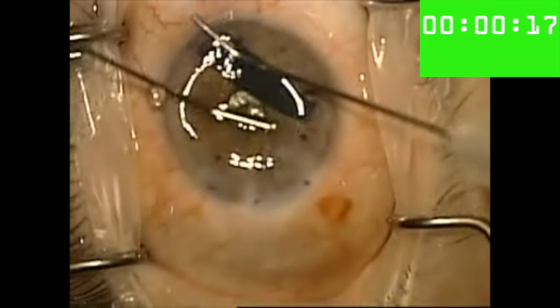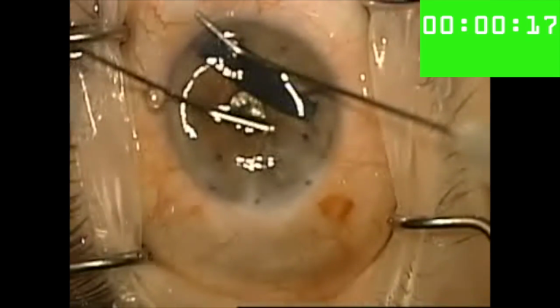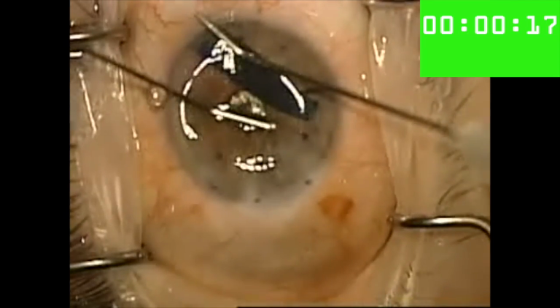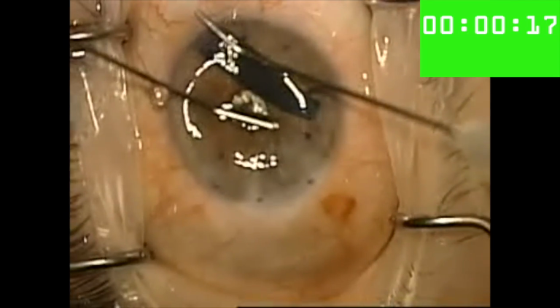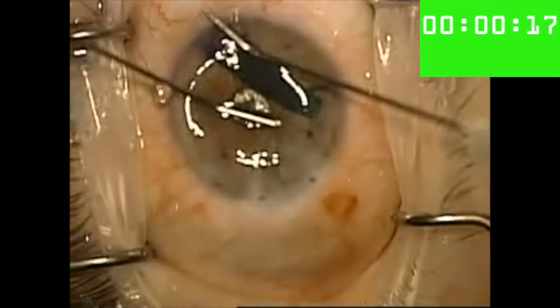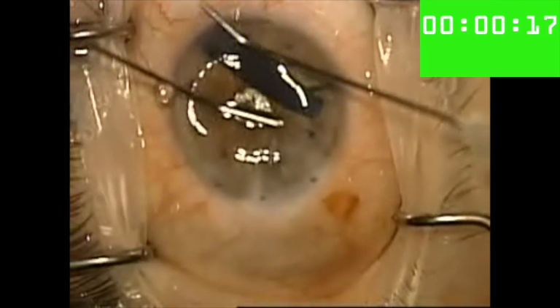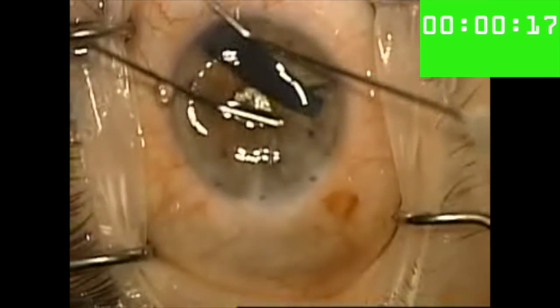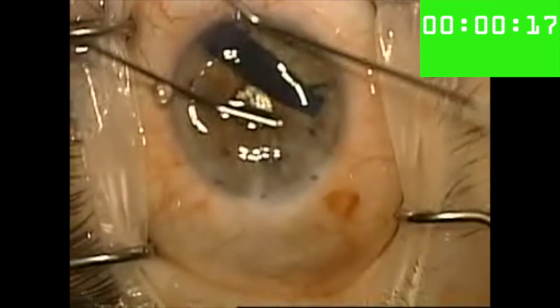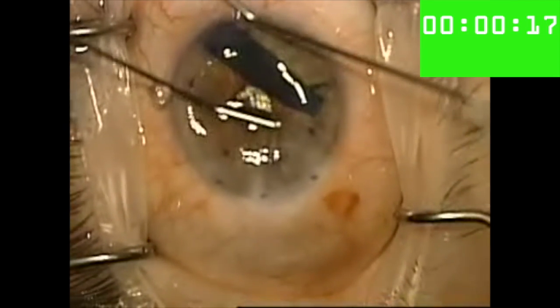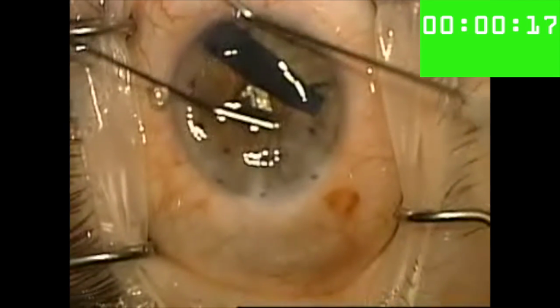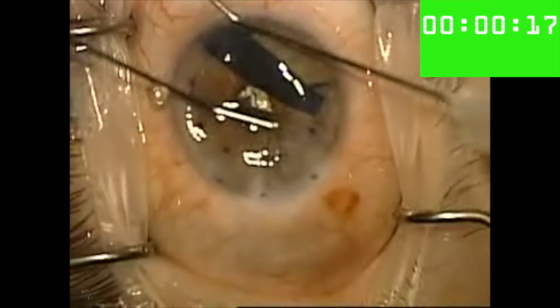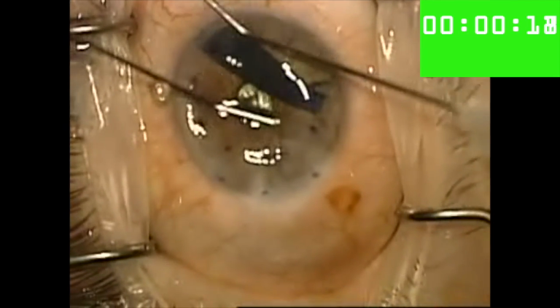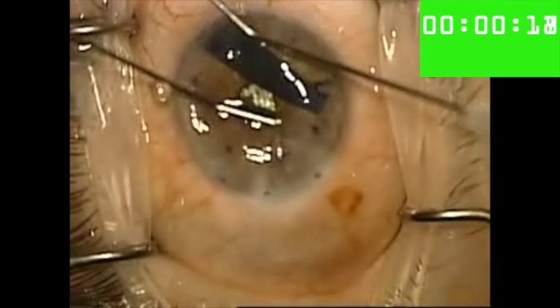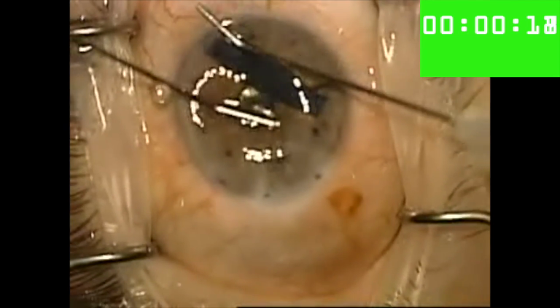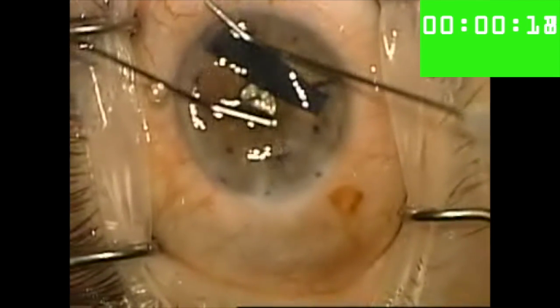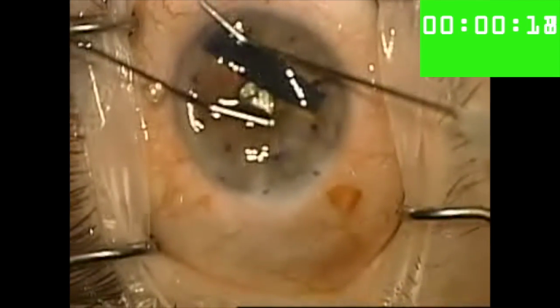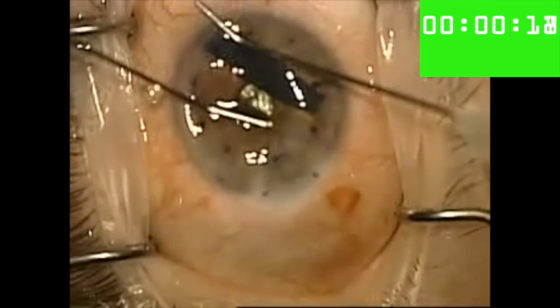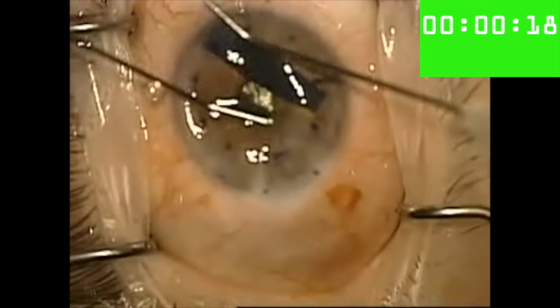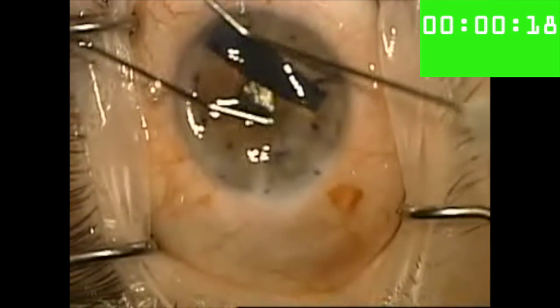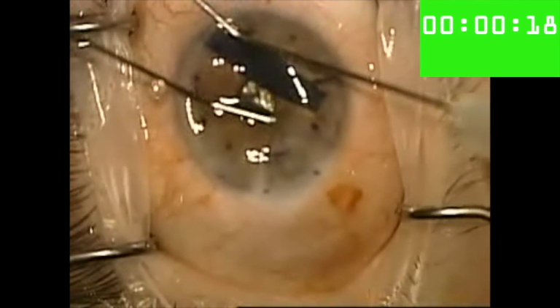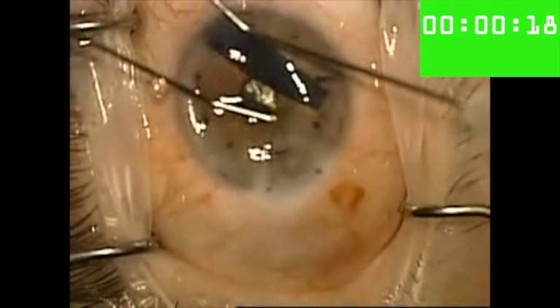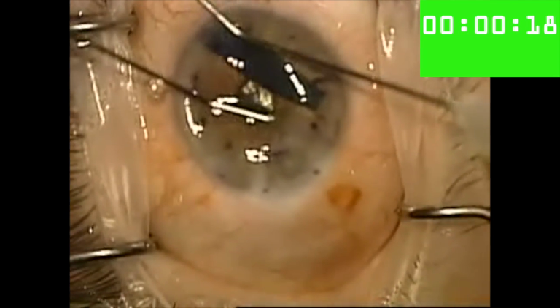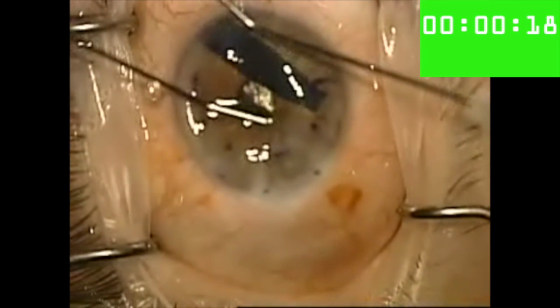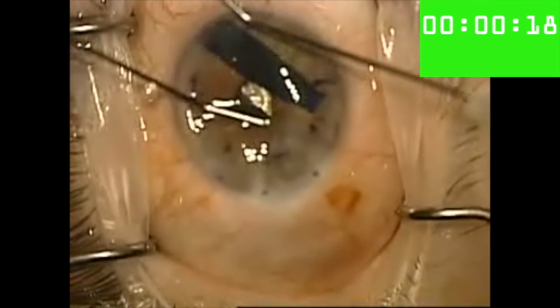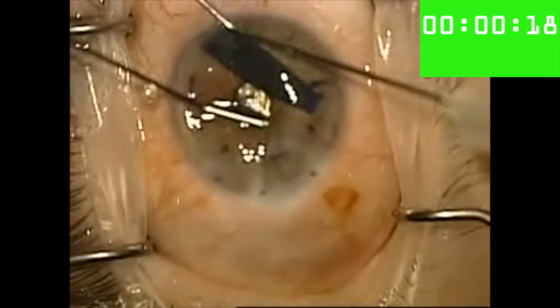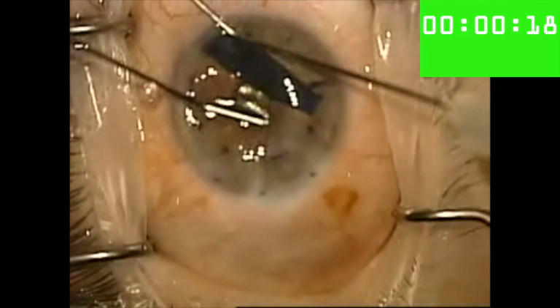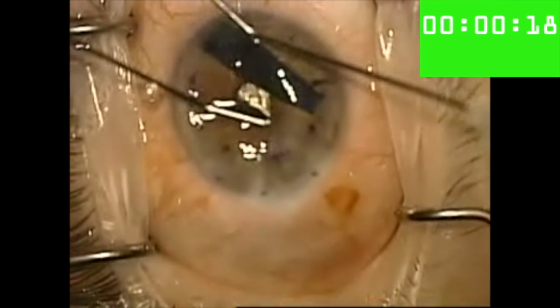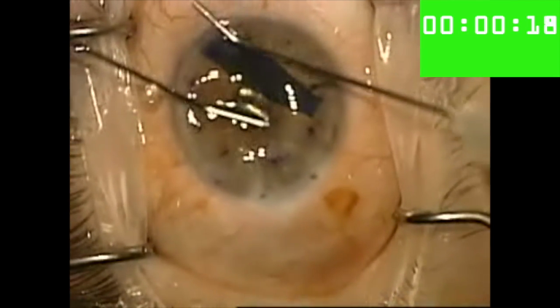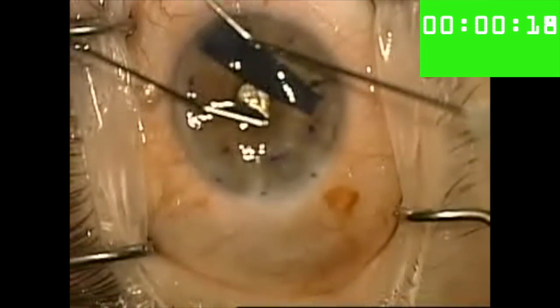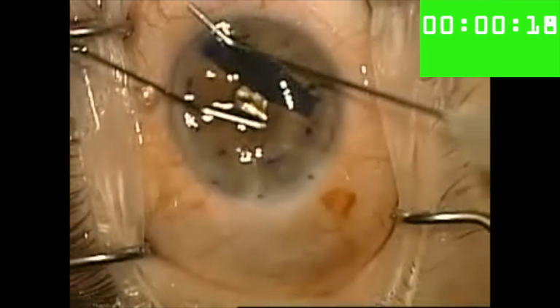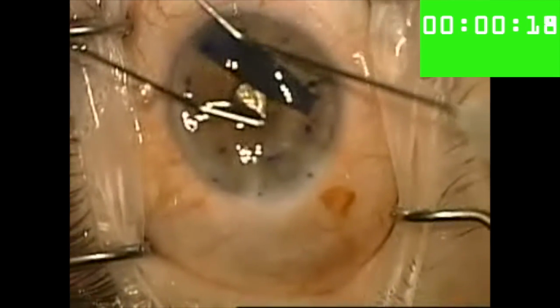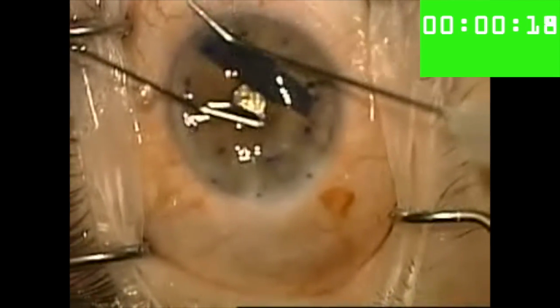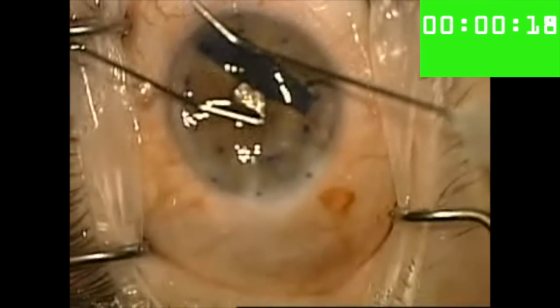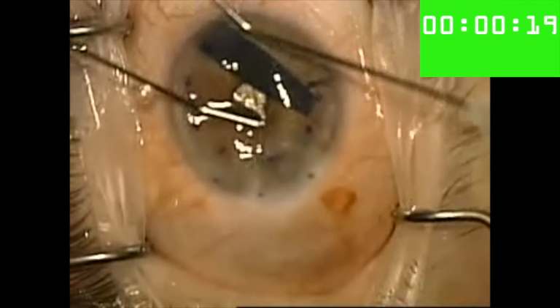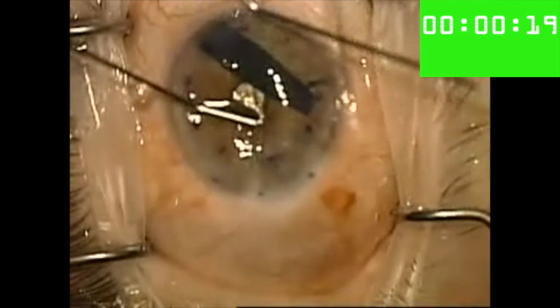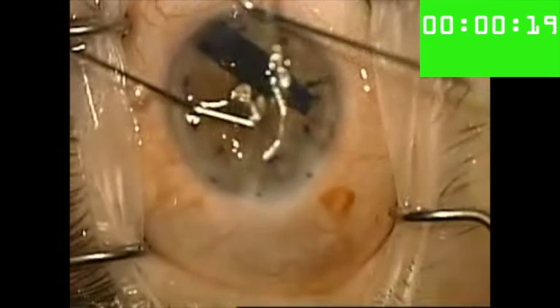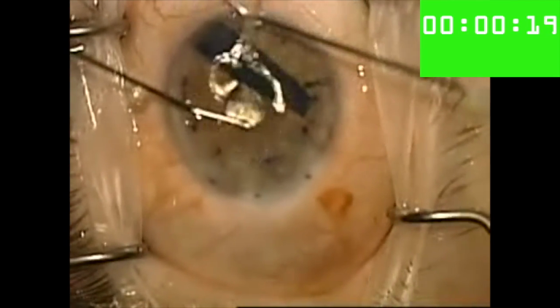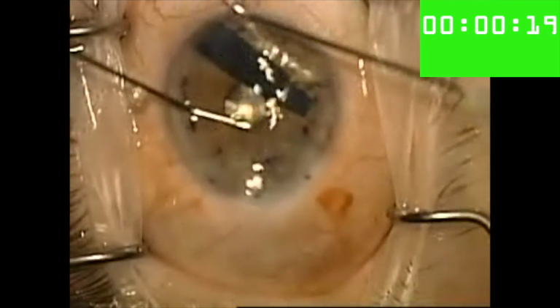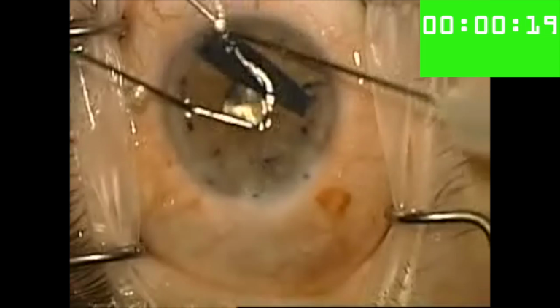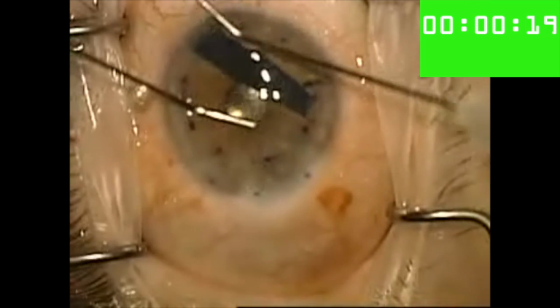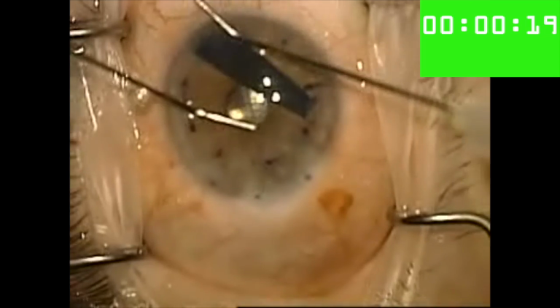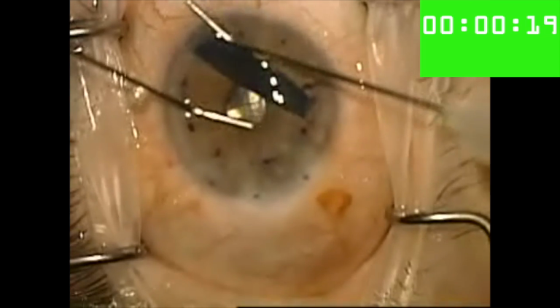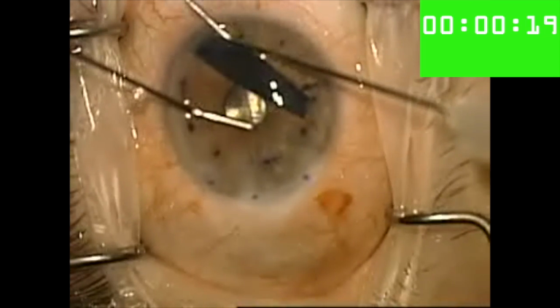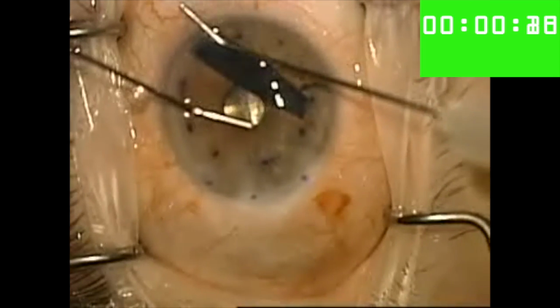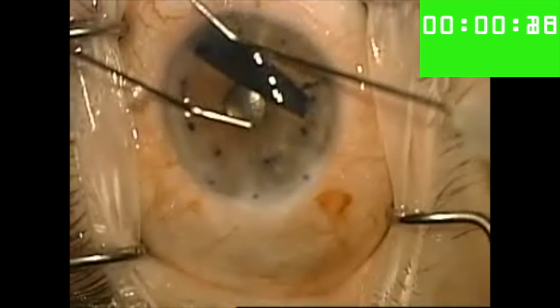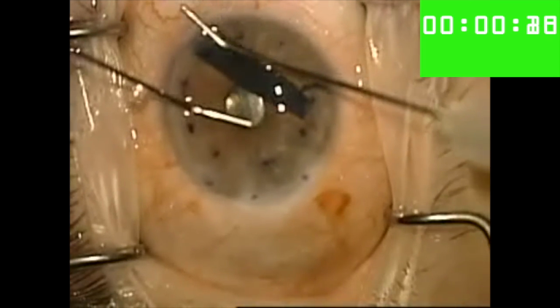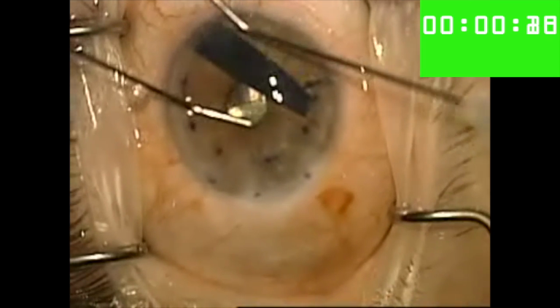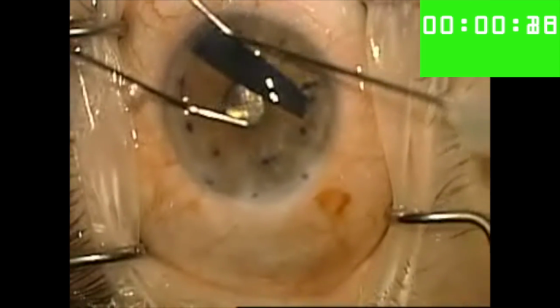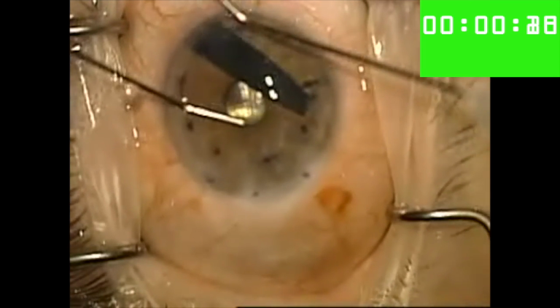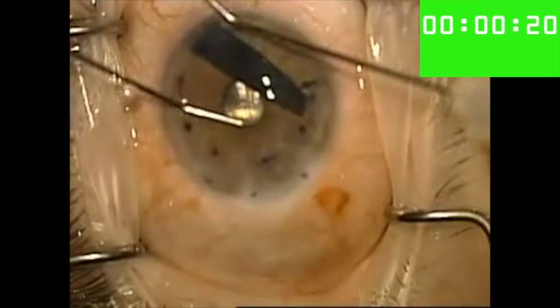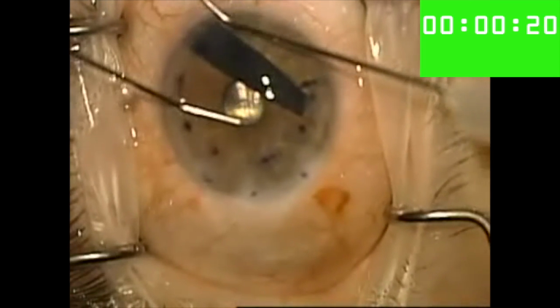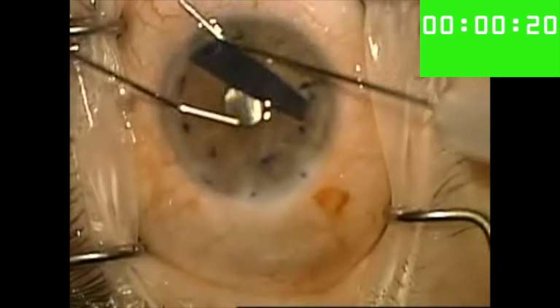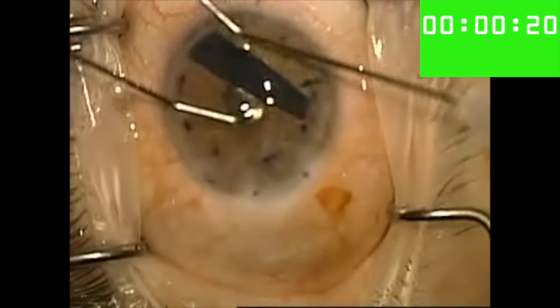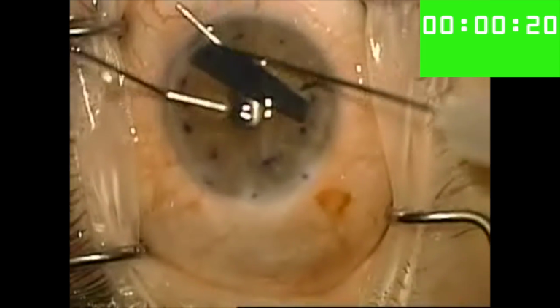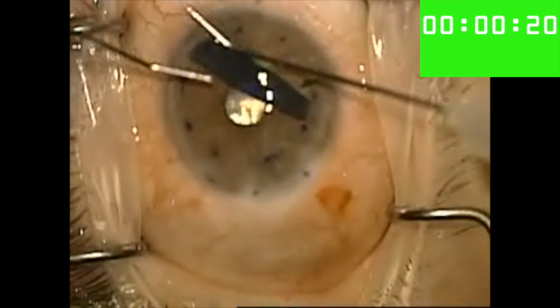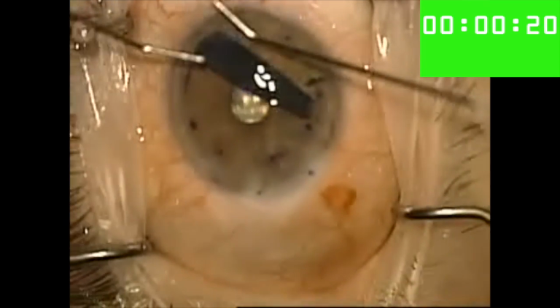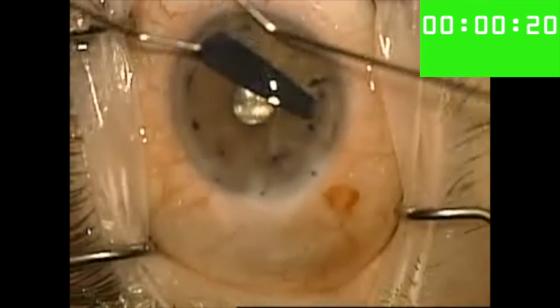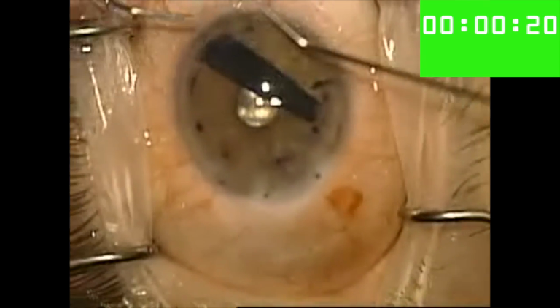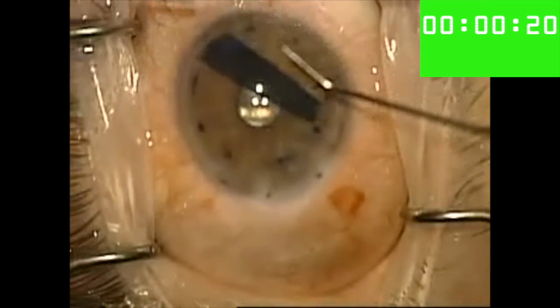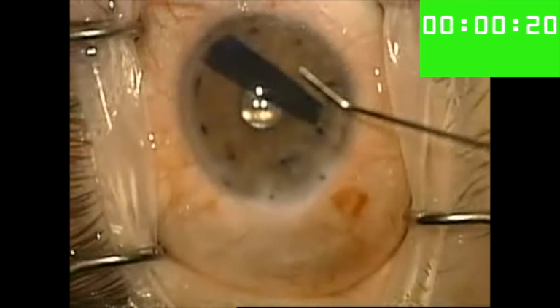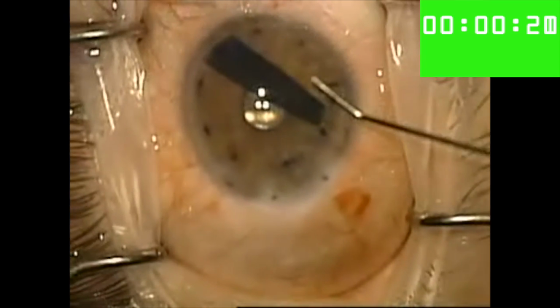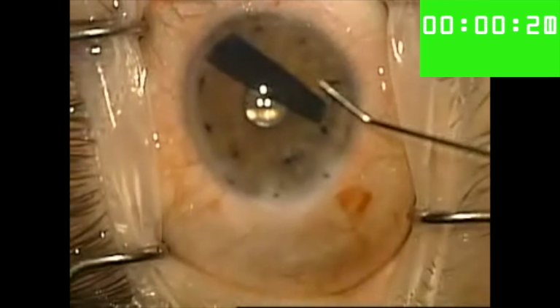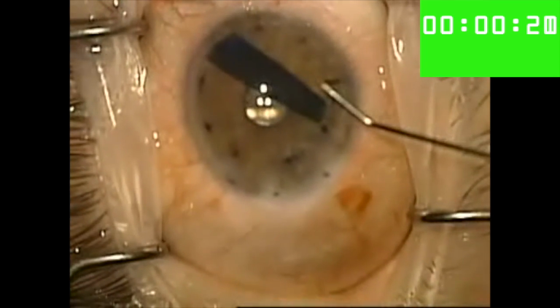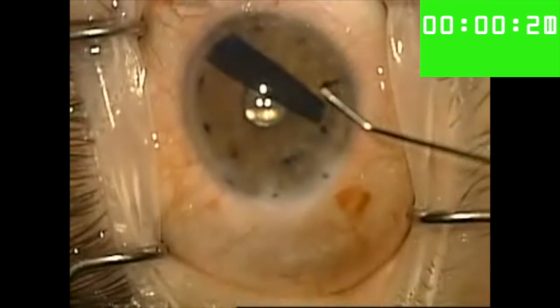Mike Stryka has shown me that this technique can be even more effective if you tap perpendicular to the scroll's spine rather than parallel to it, as I'm doing here.